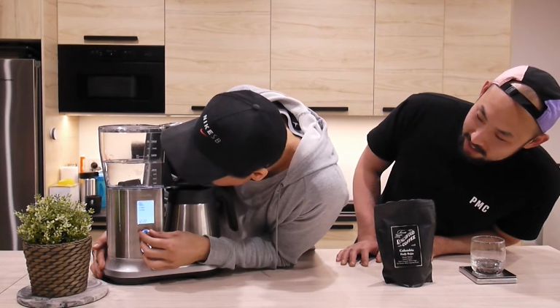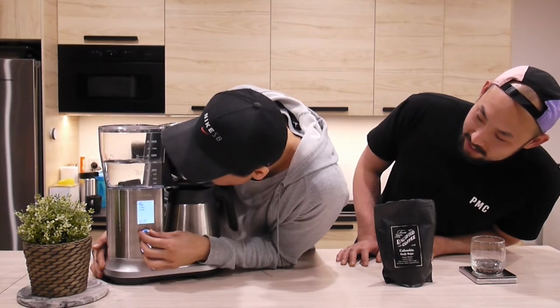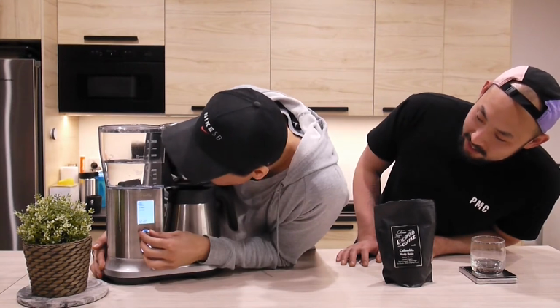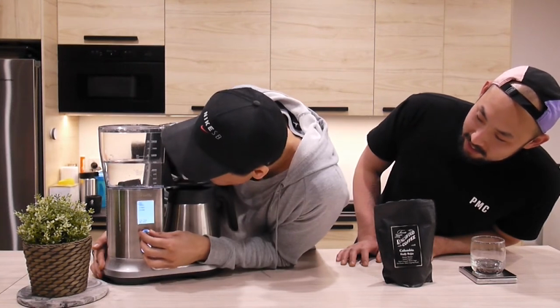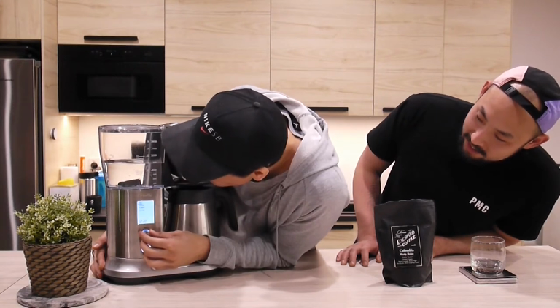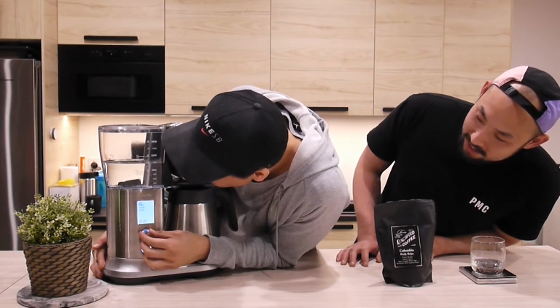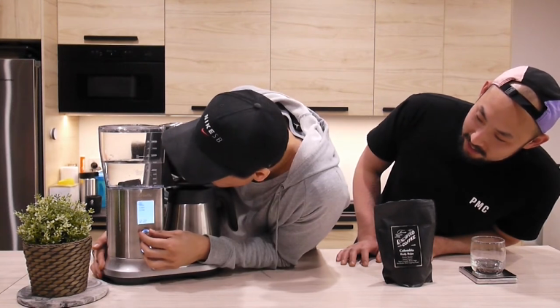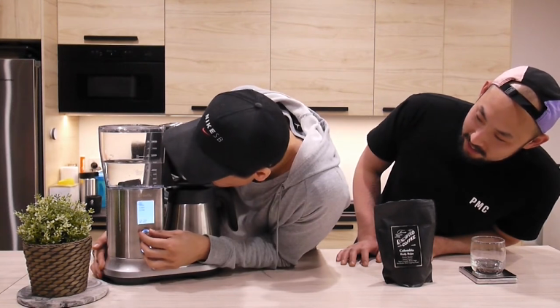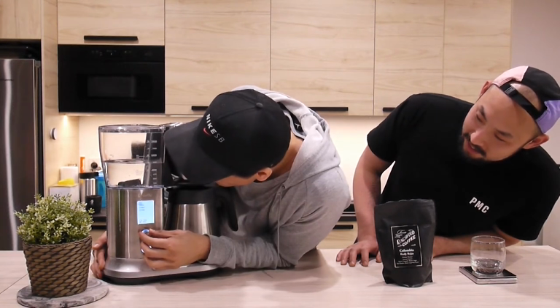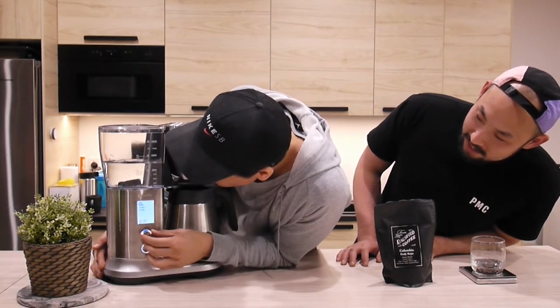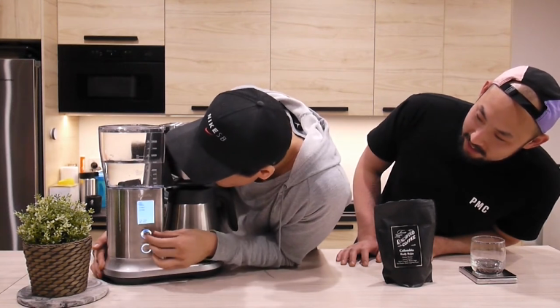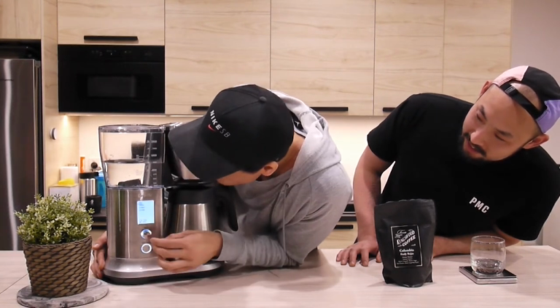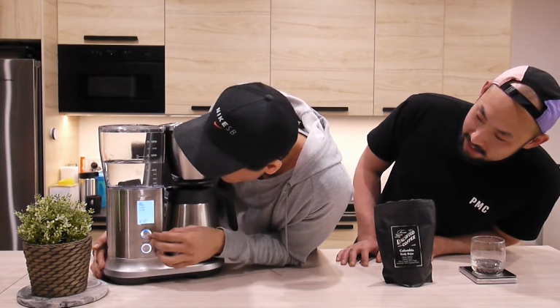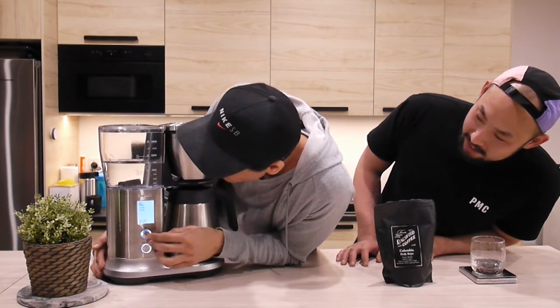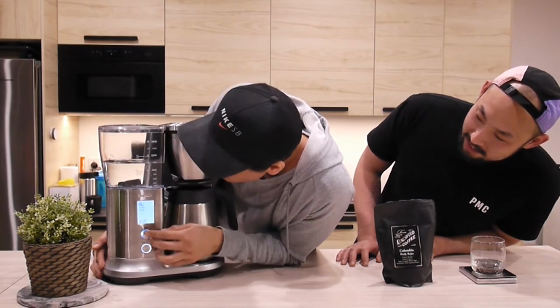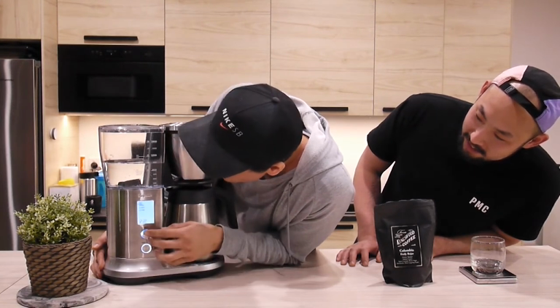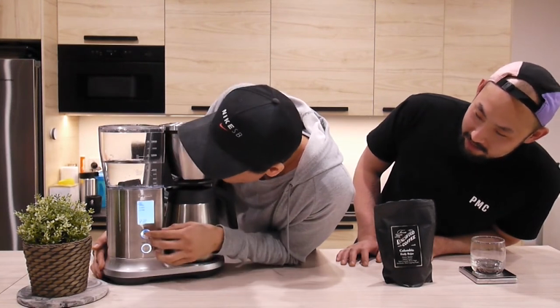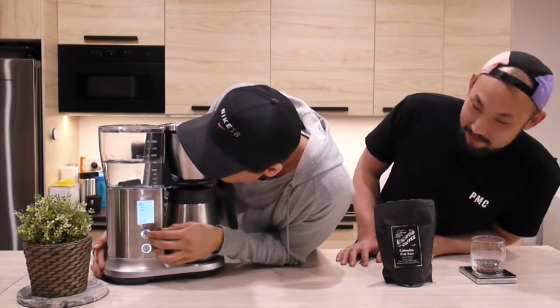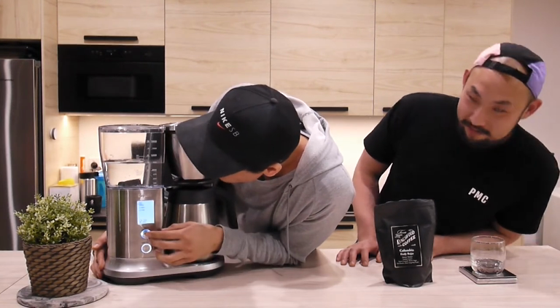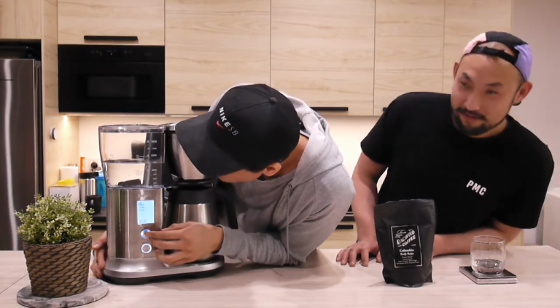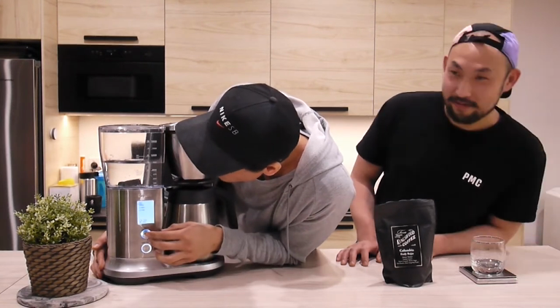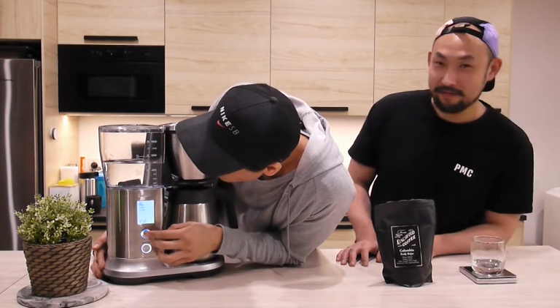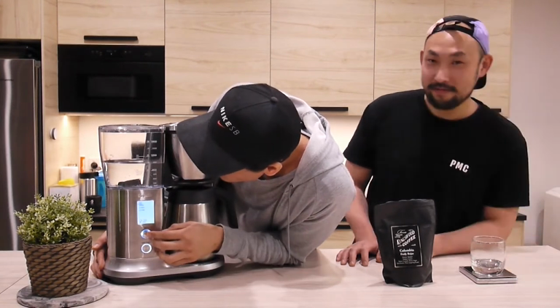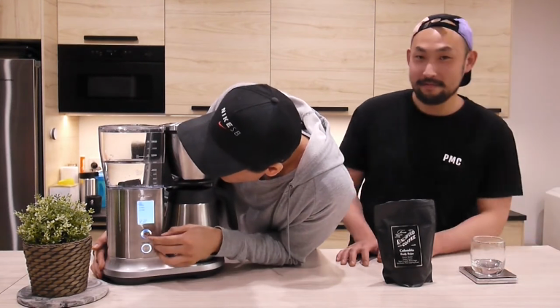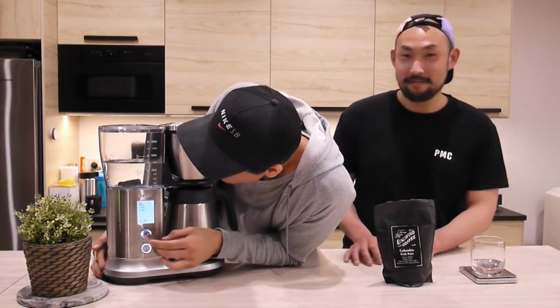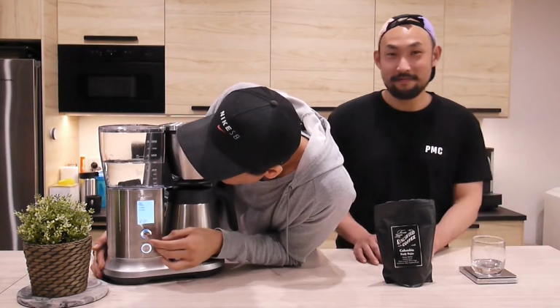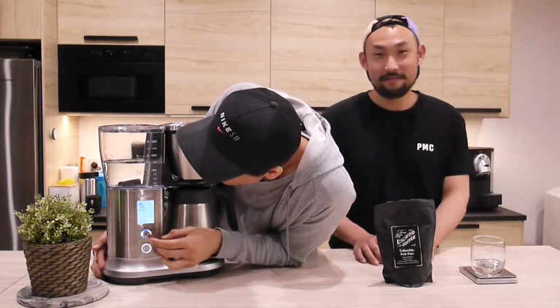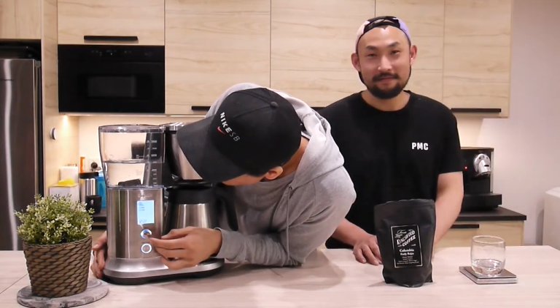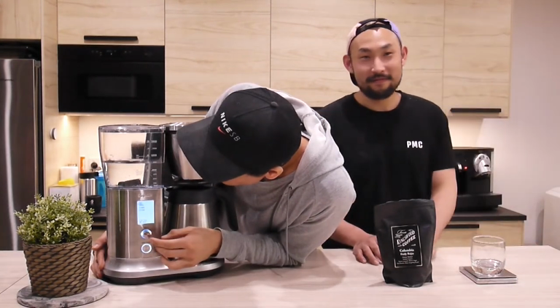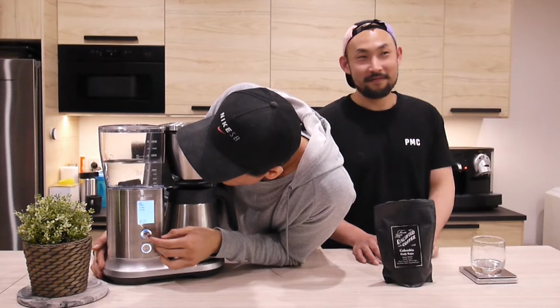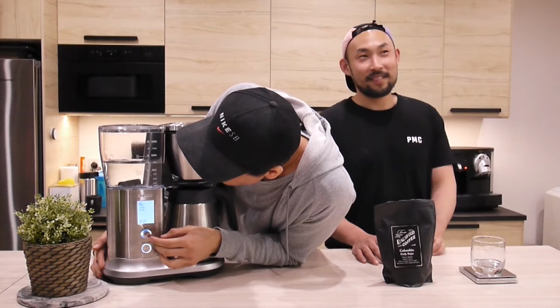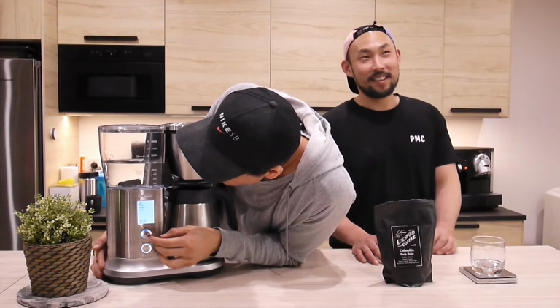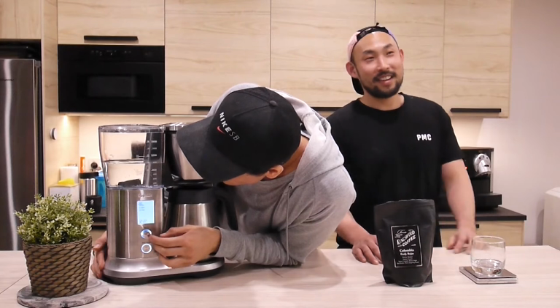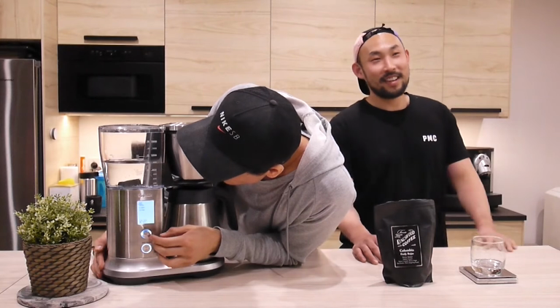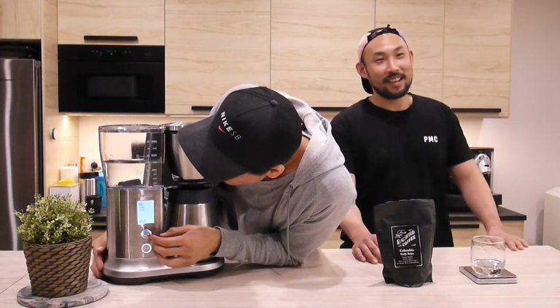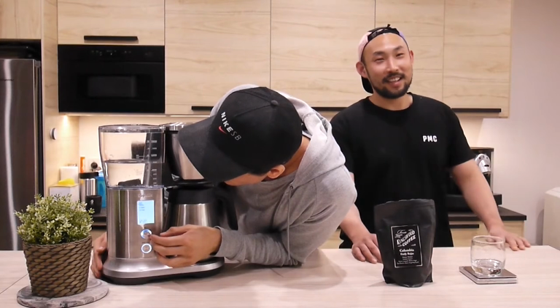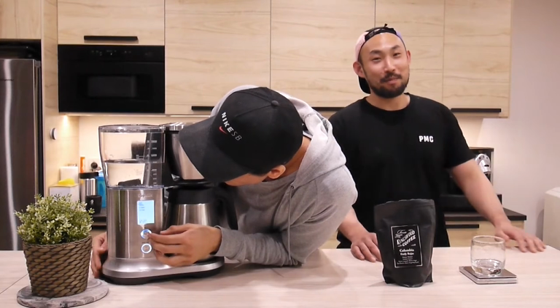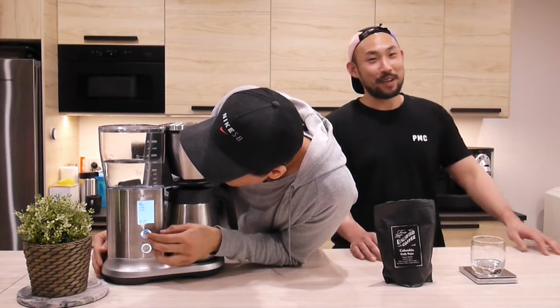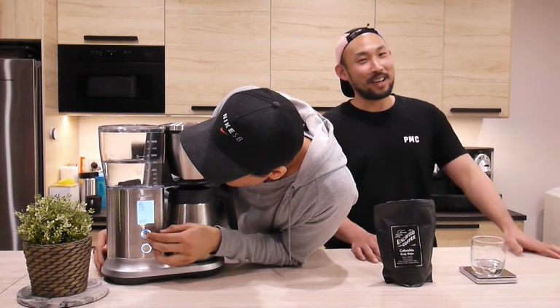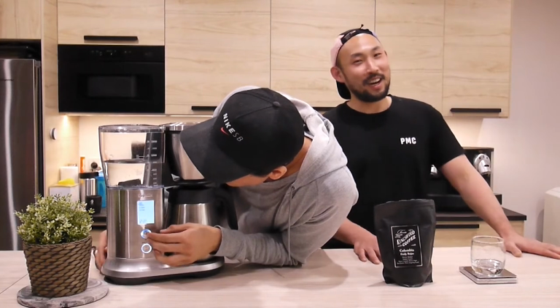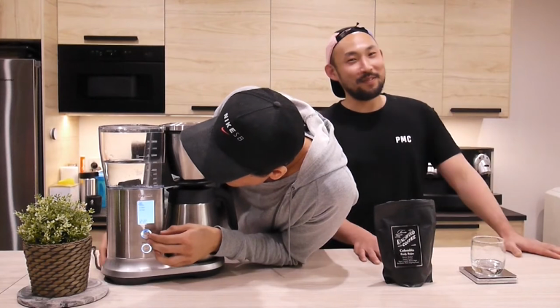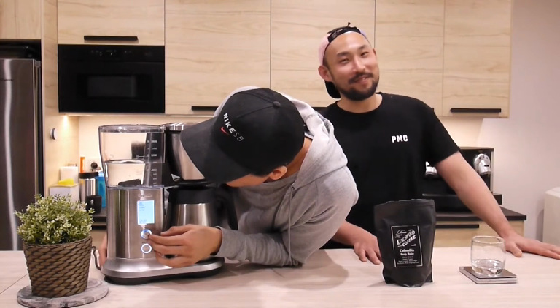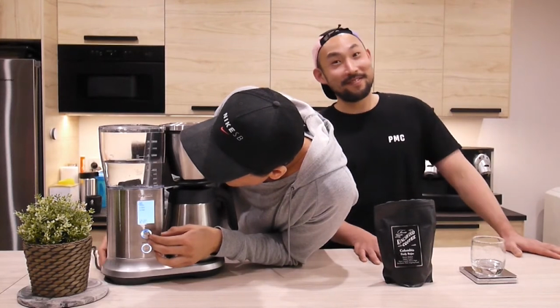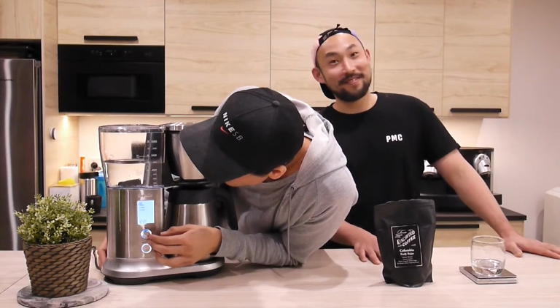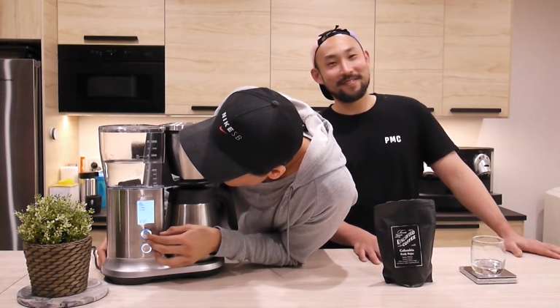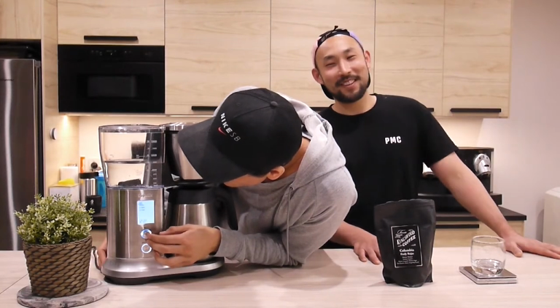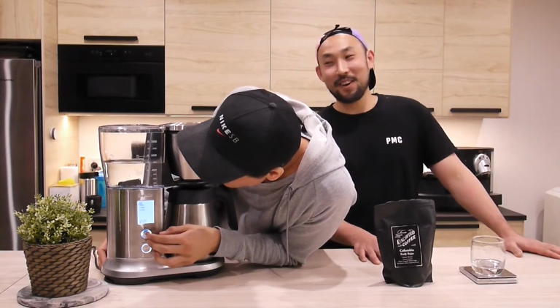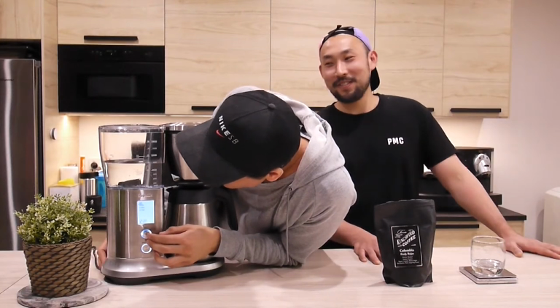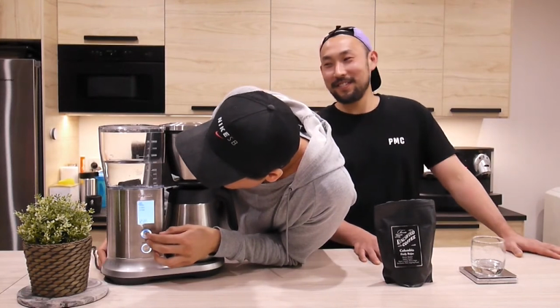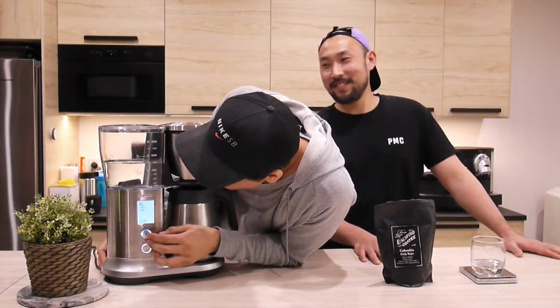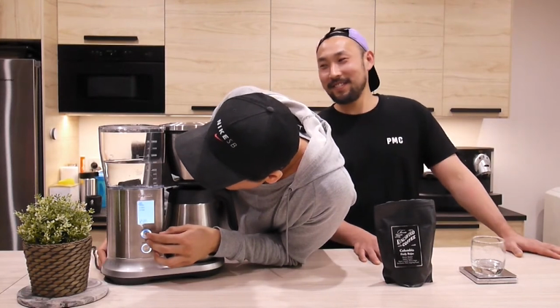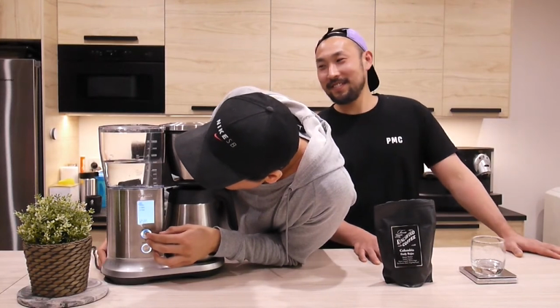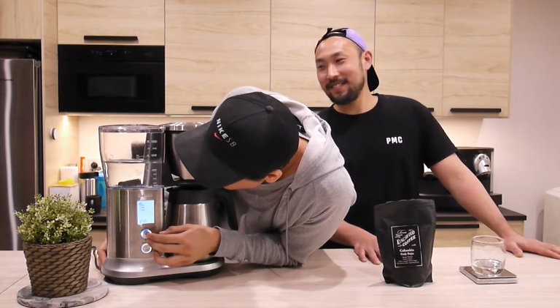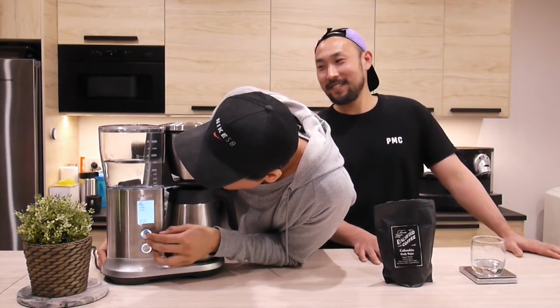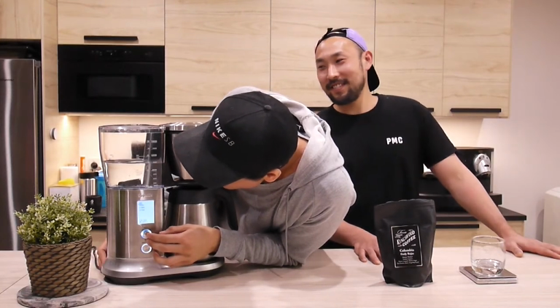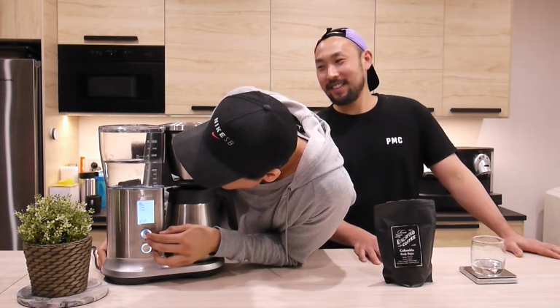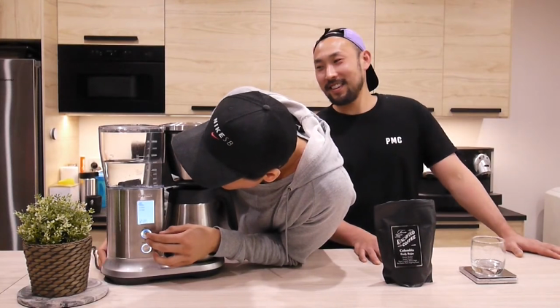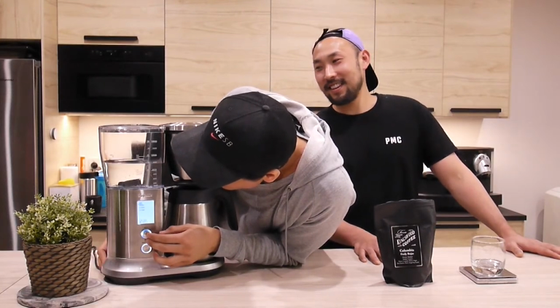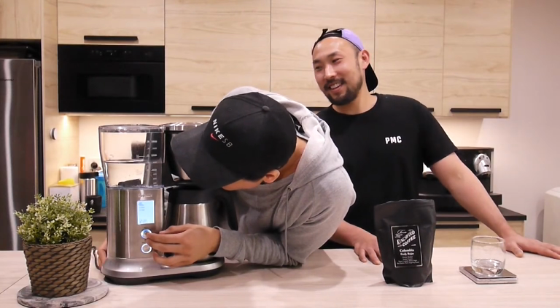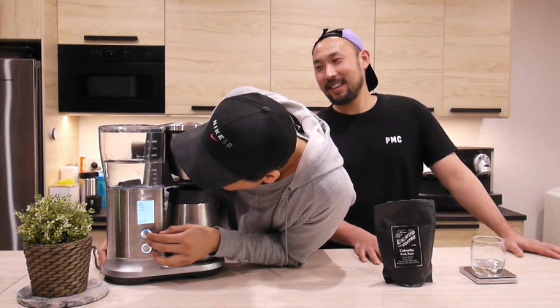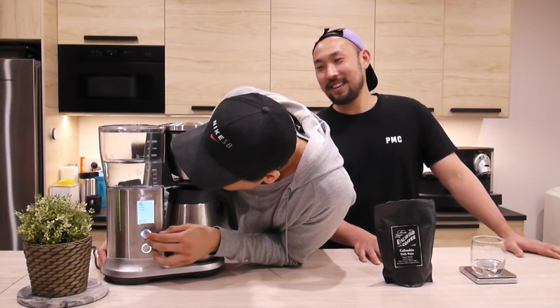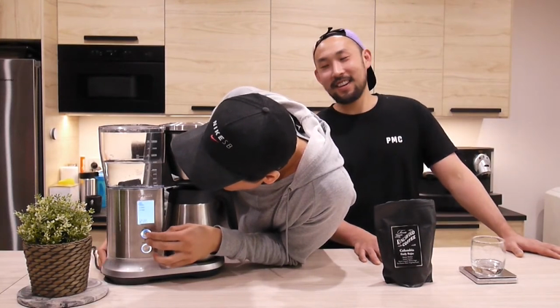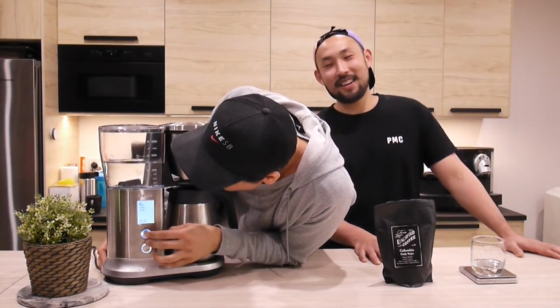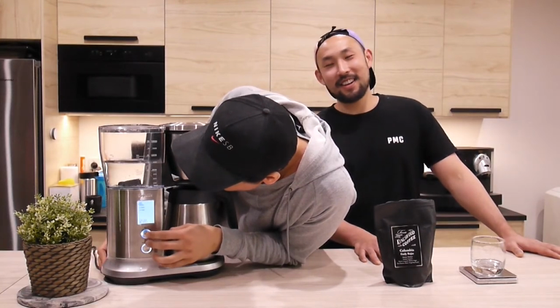Gold Cup - that's the best cup. Gold. Not silver. Not bronze.